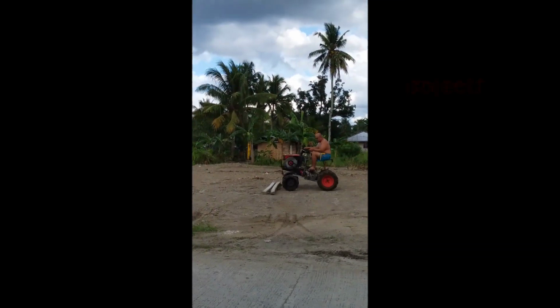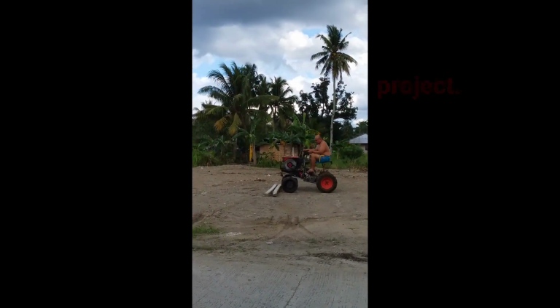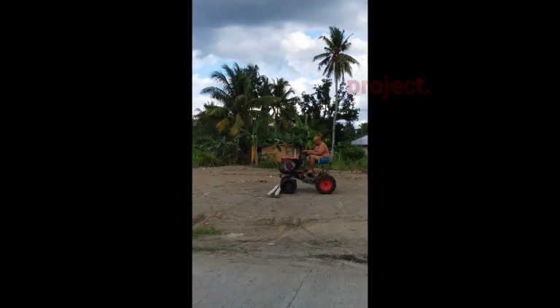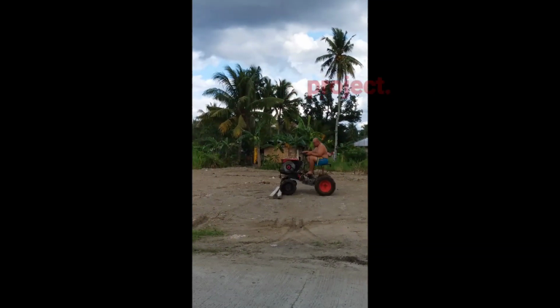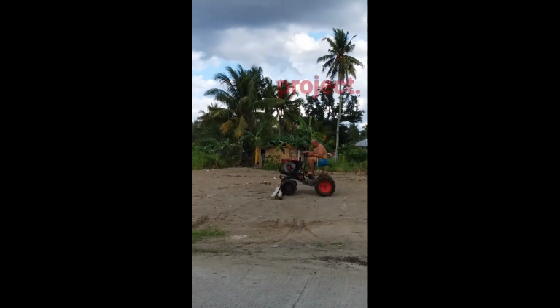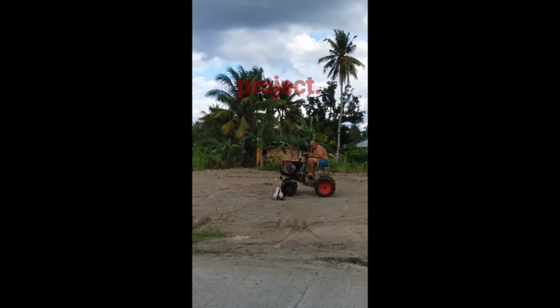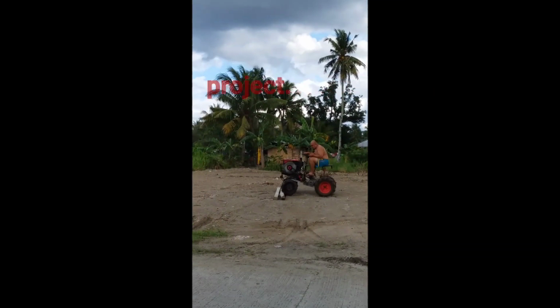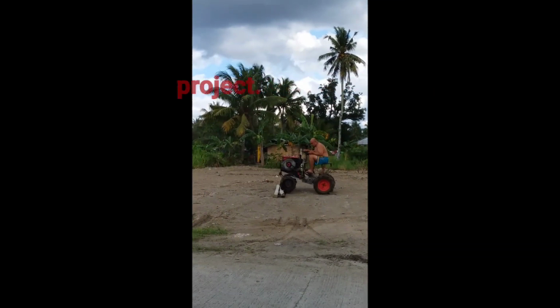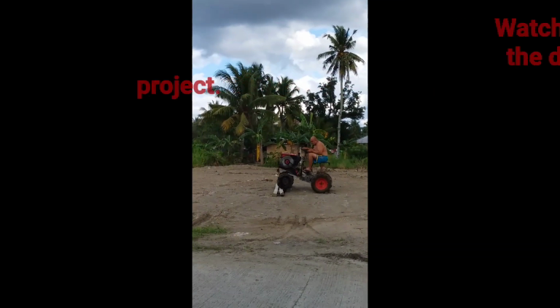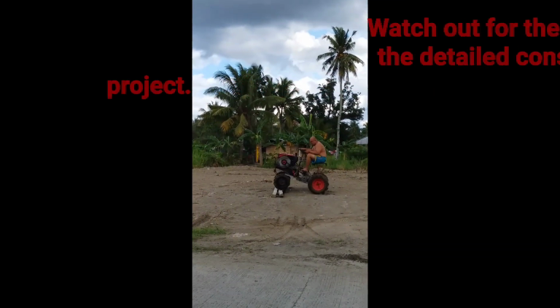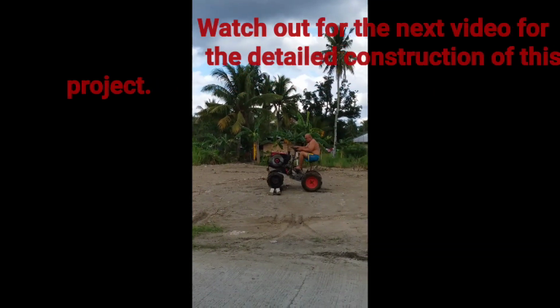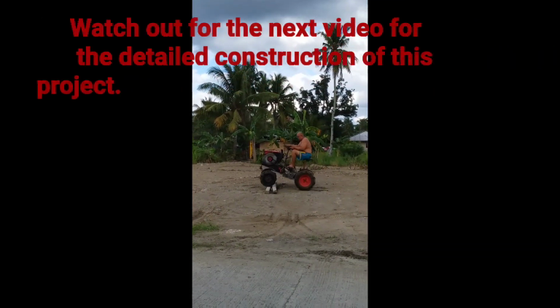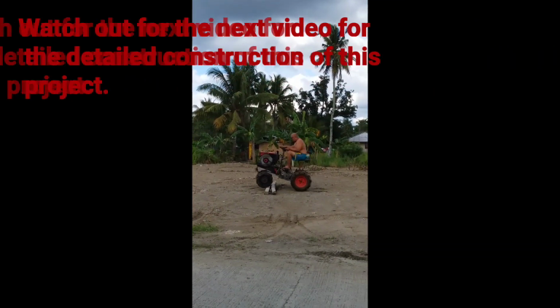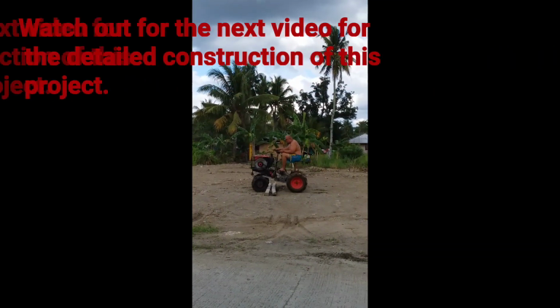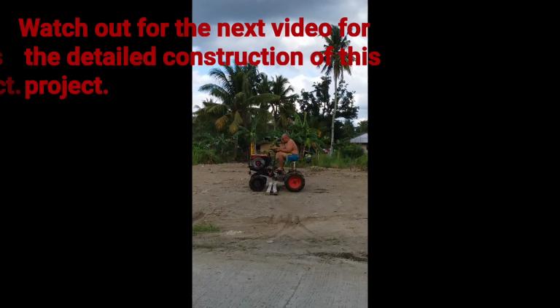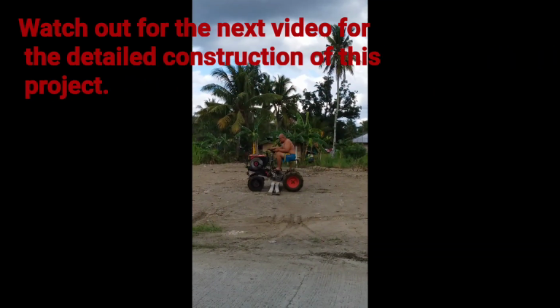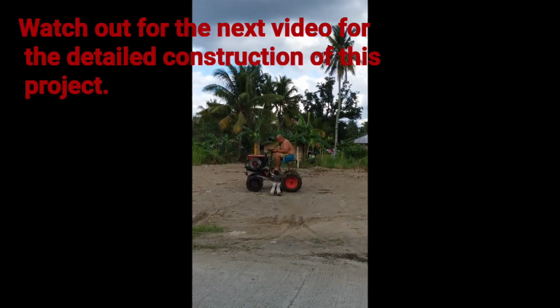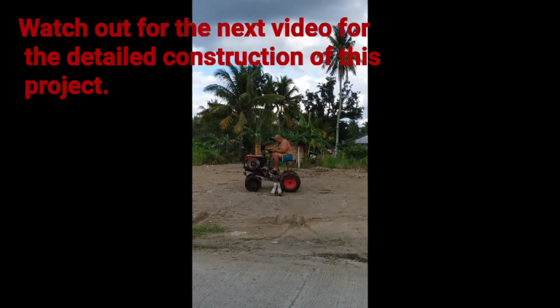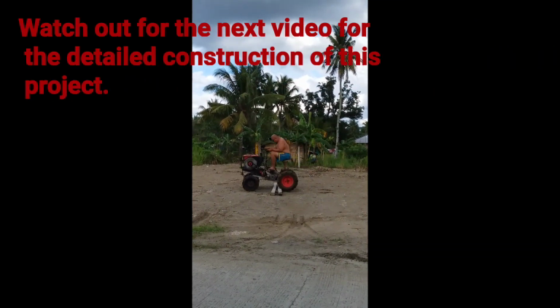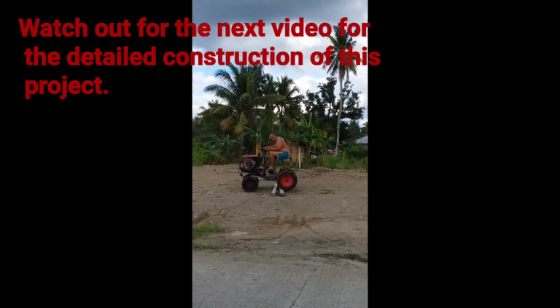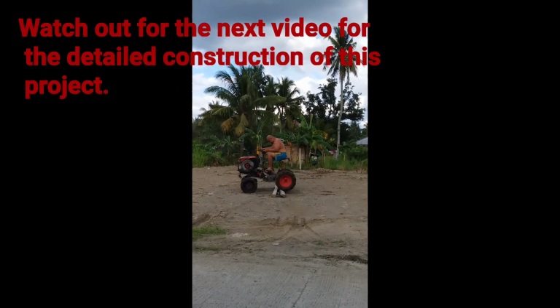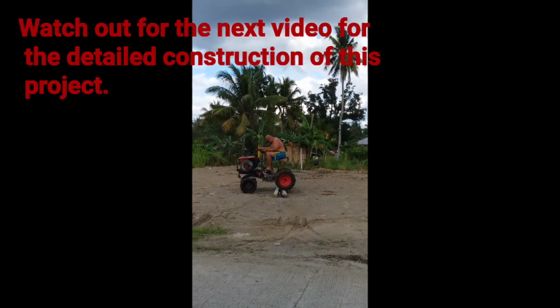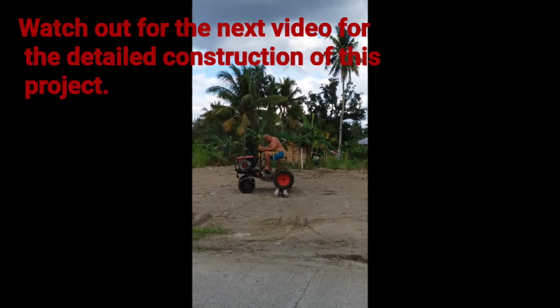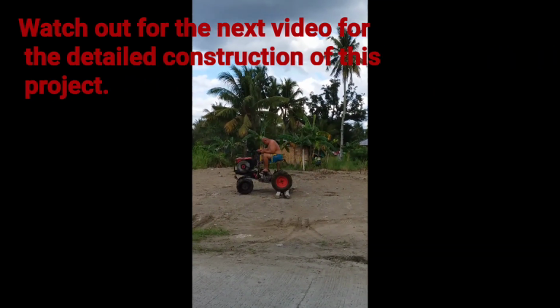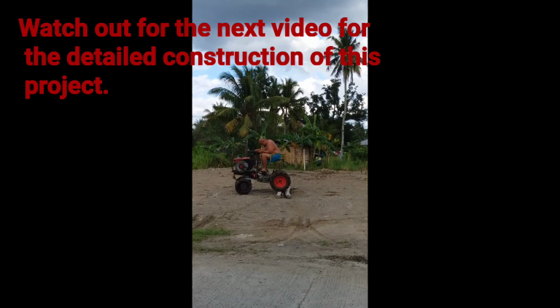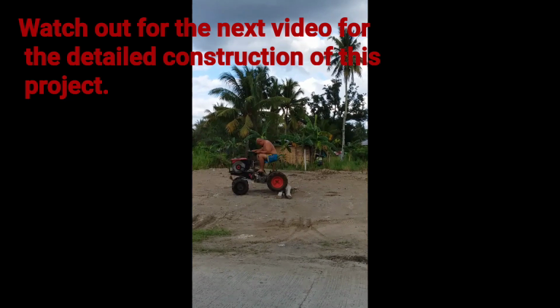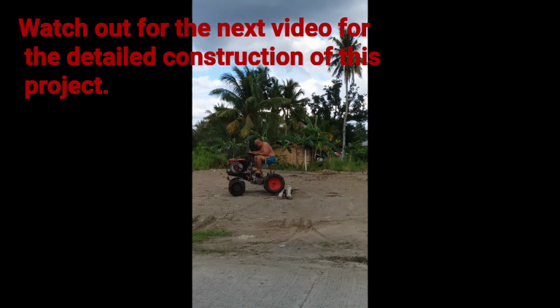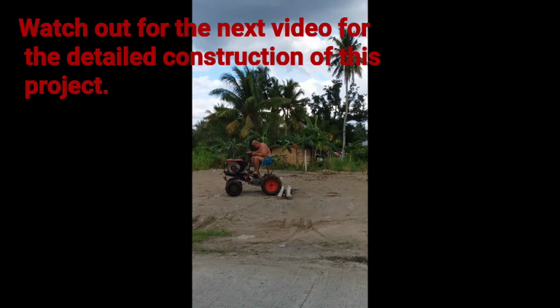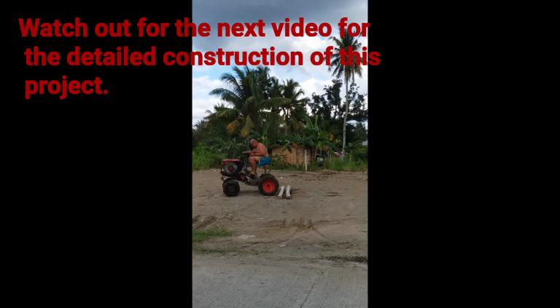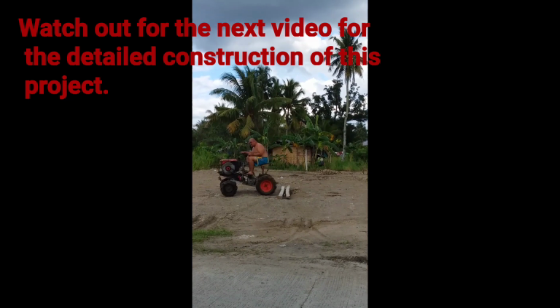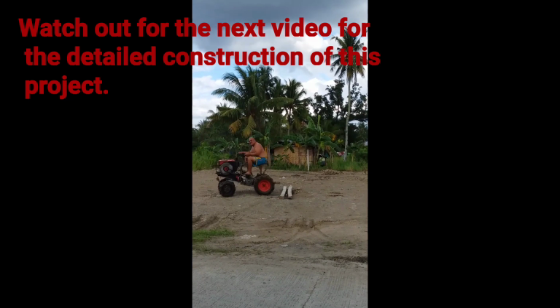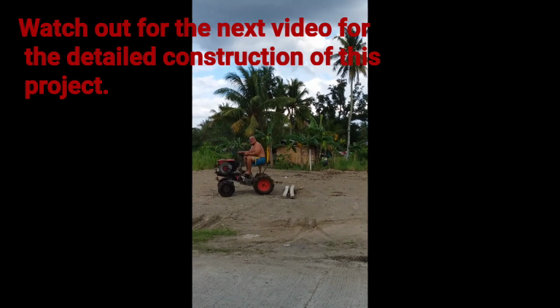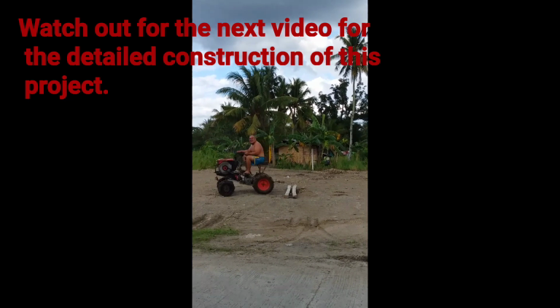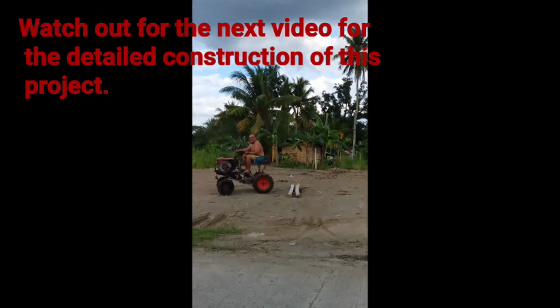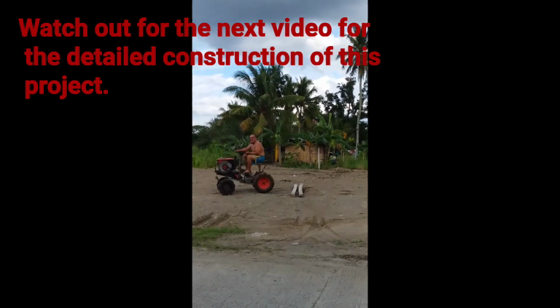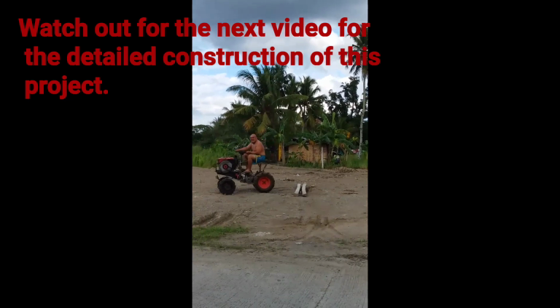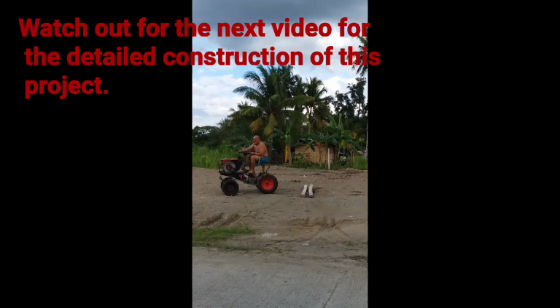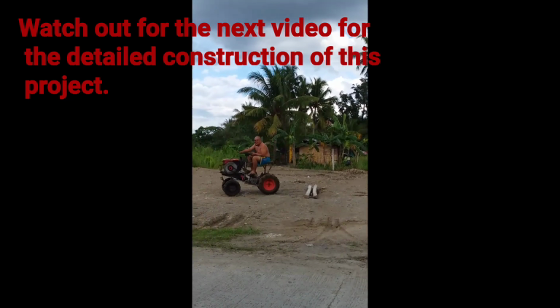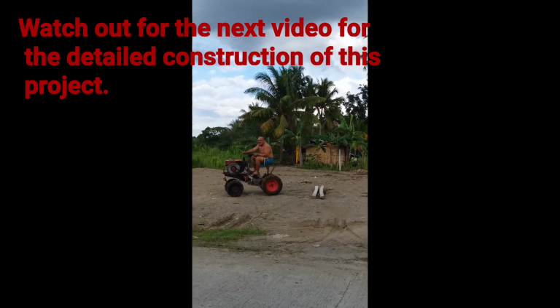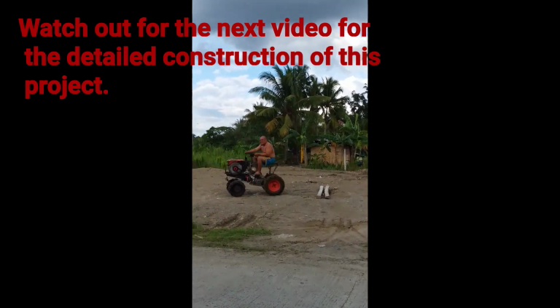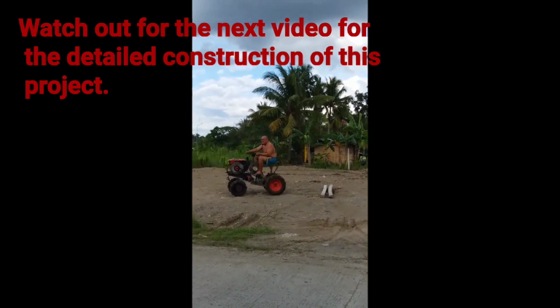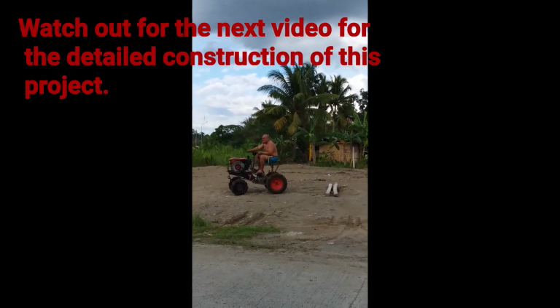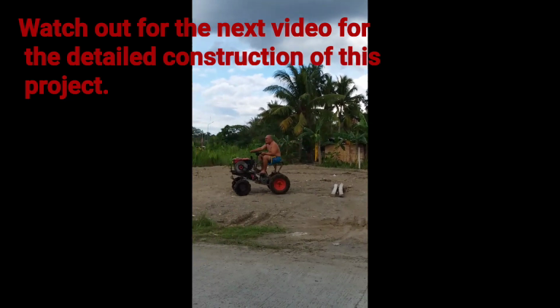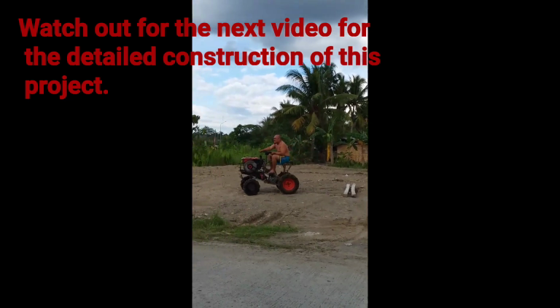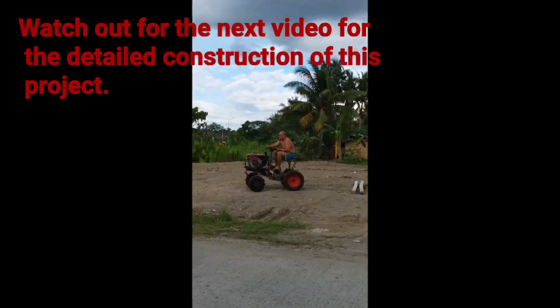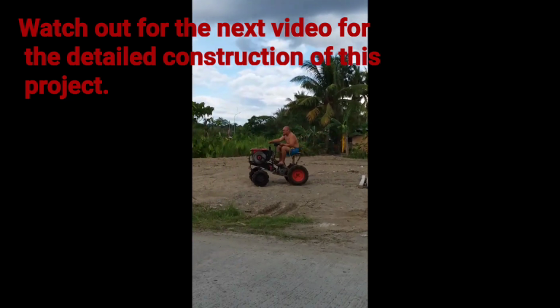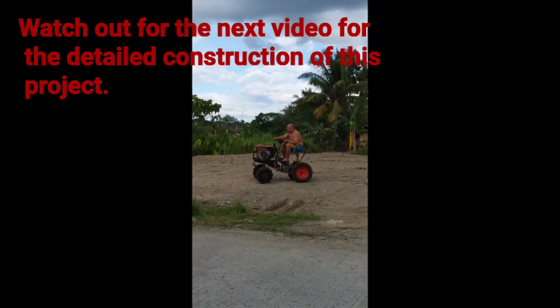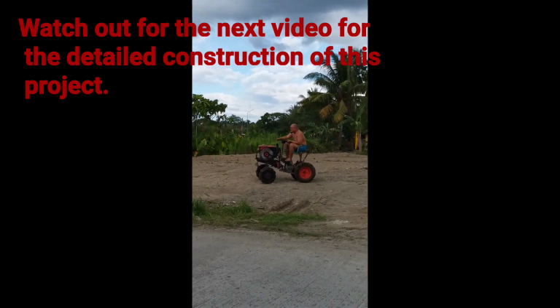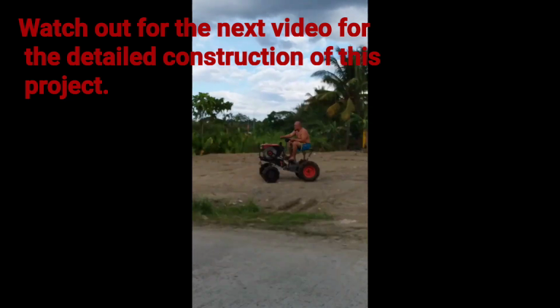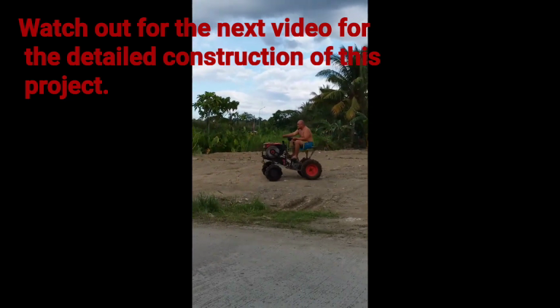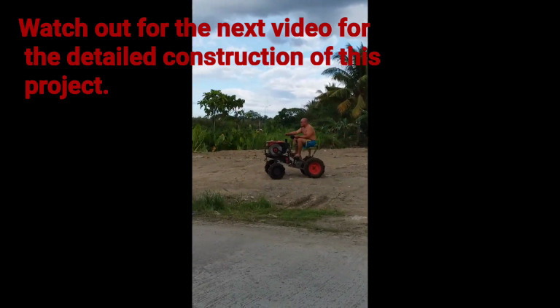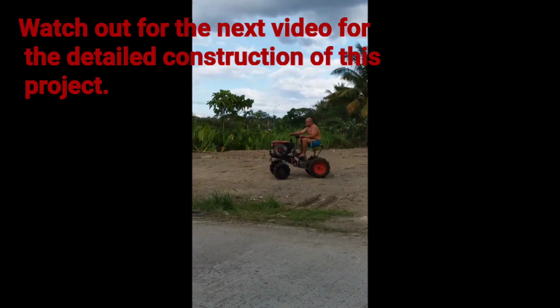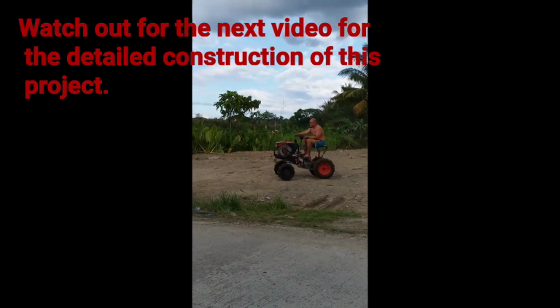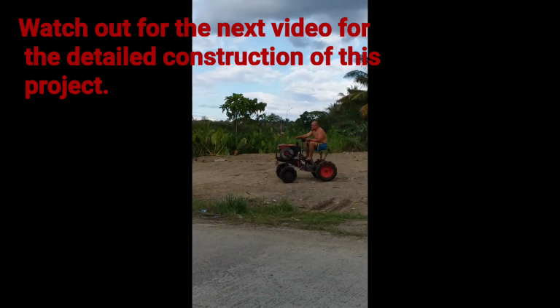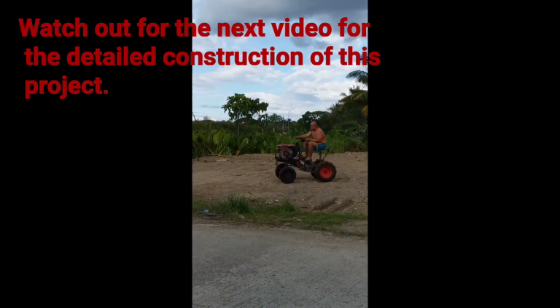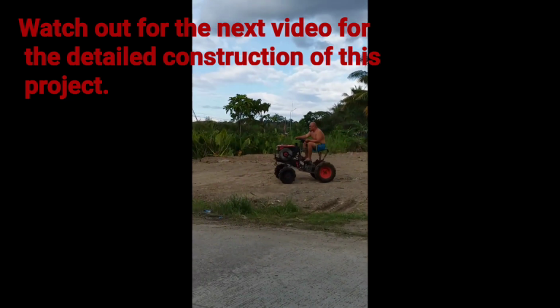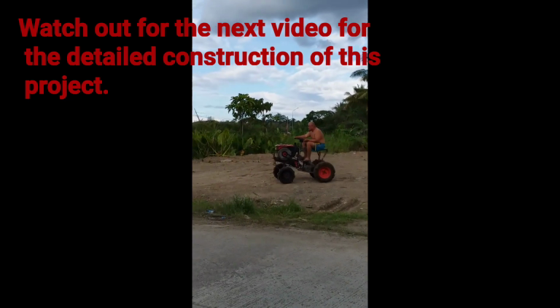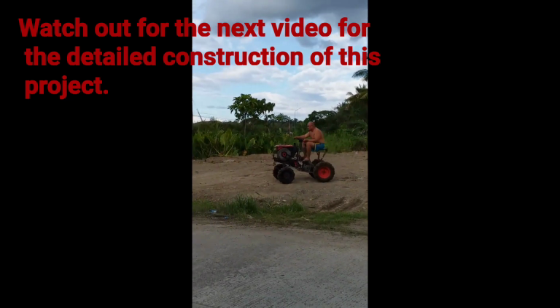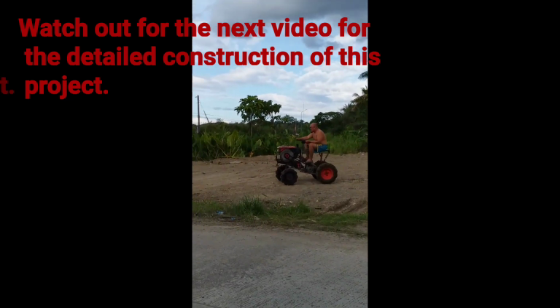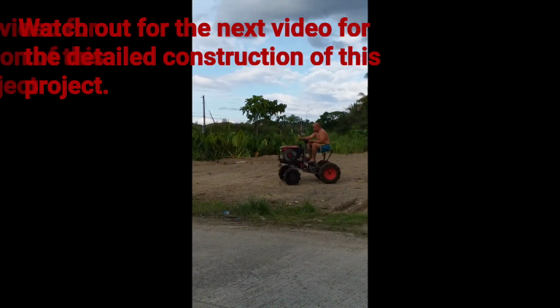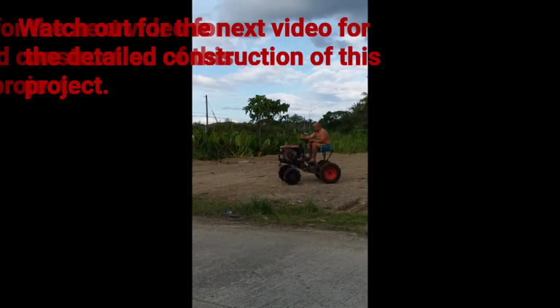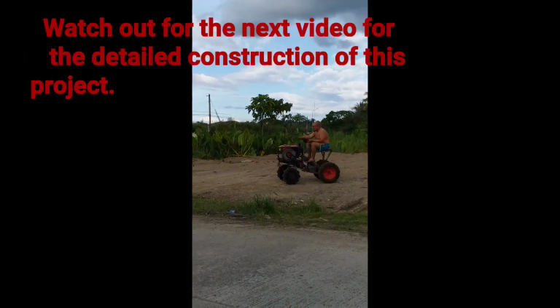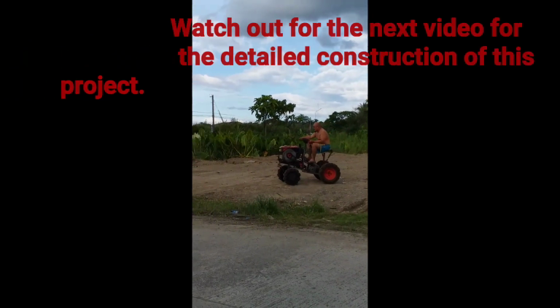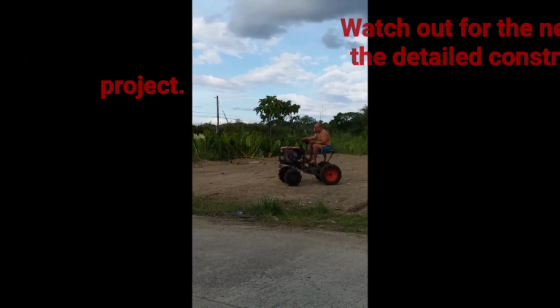Watch out for the next video for the detailed construction of this project. Don't forget to like and subscribe!